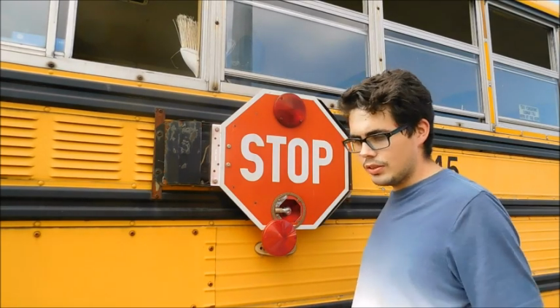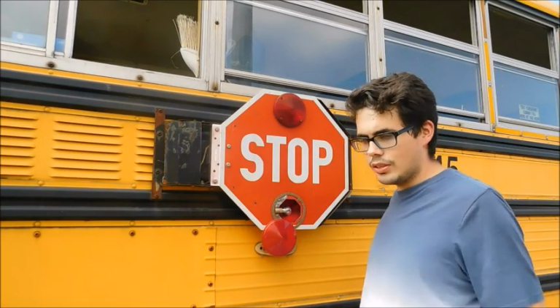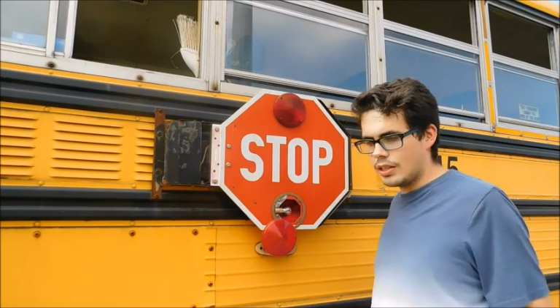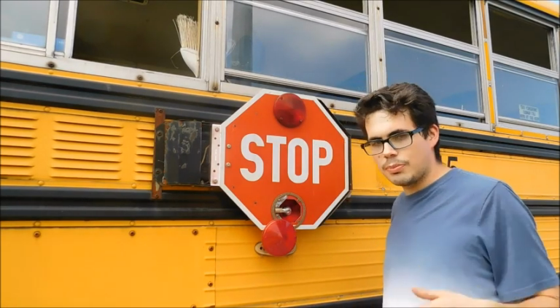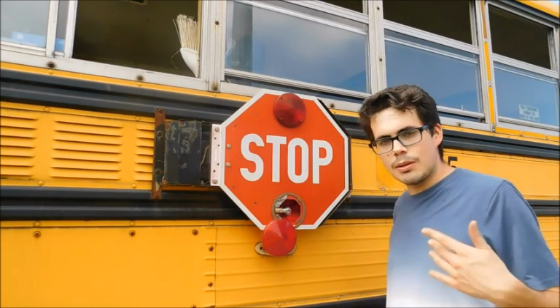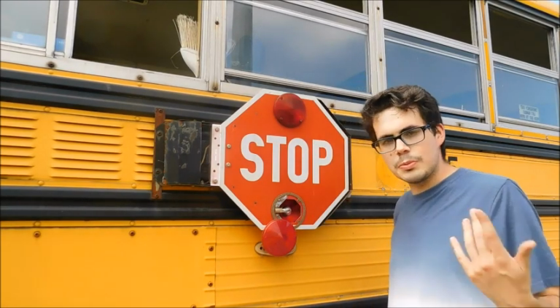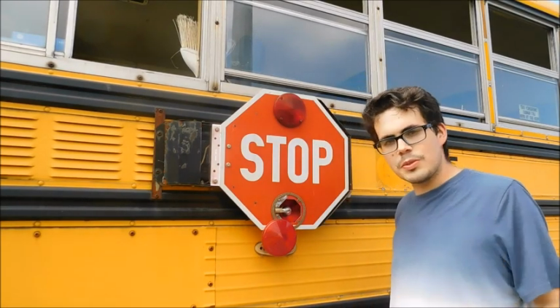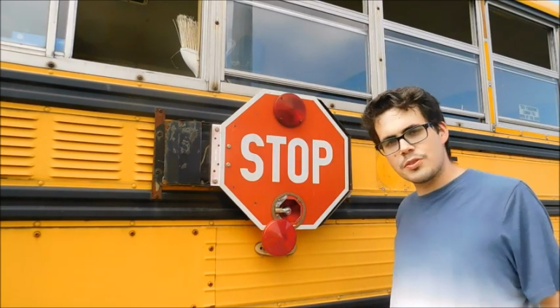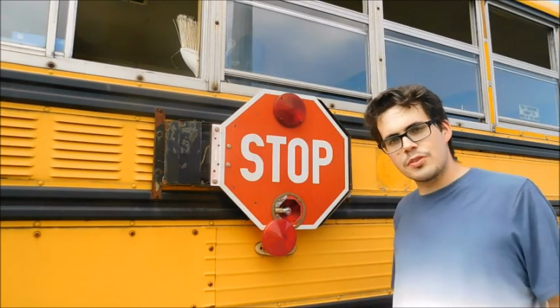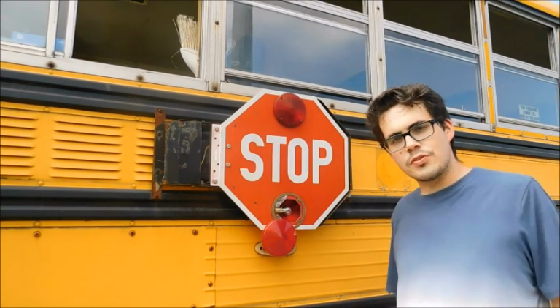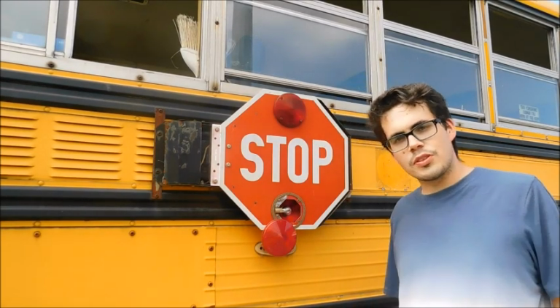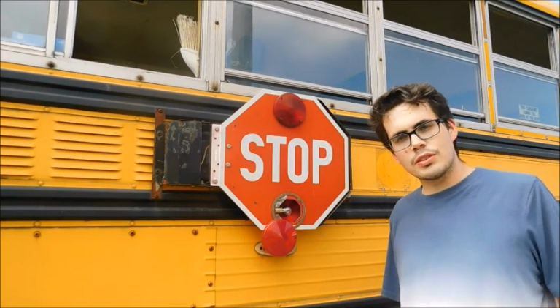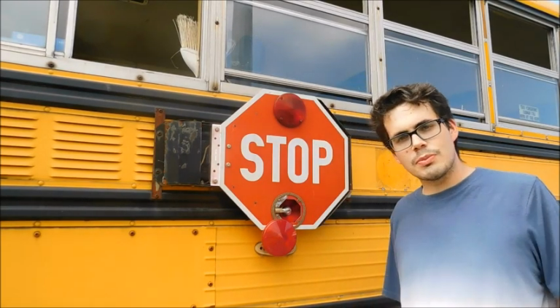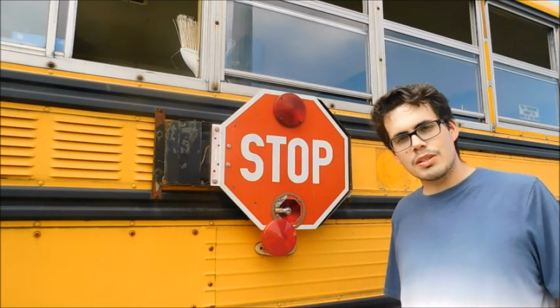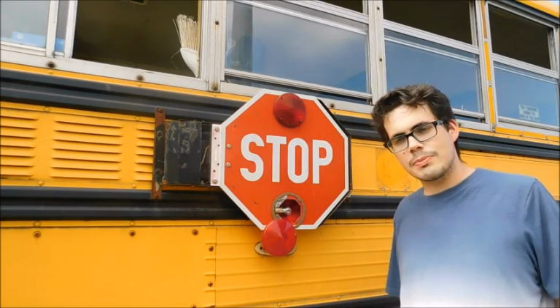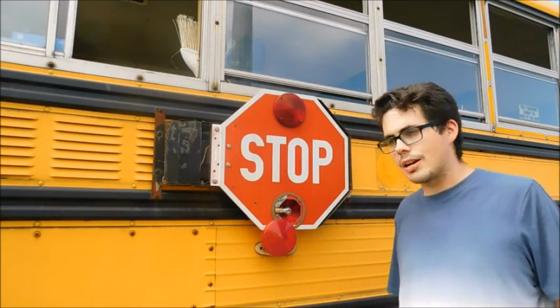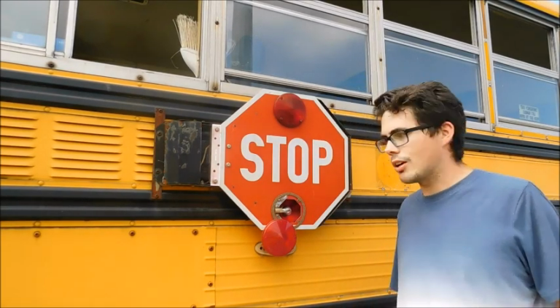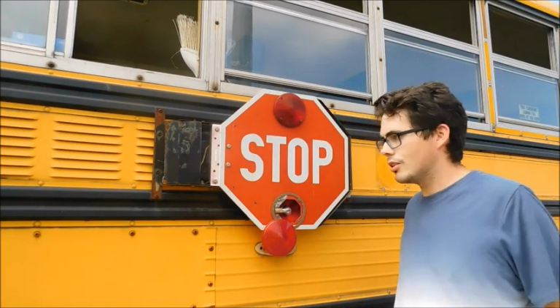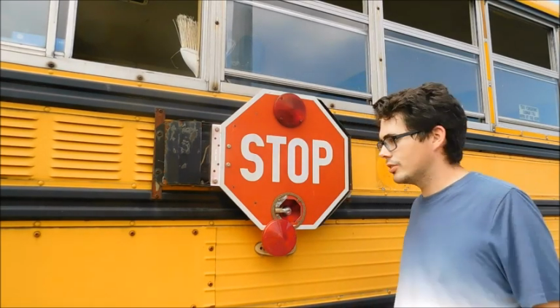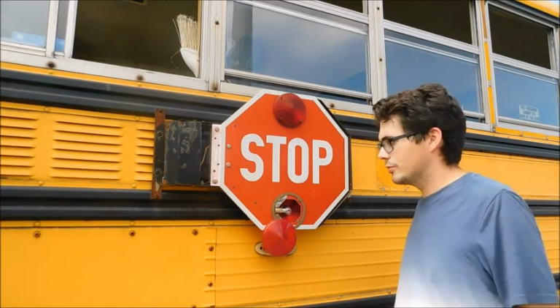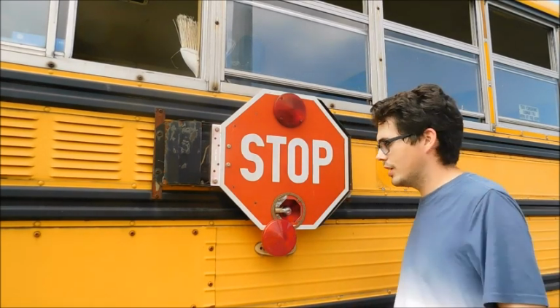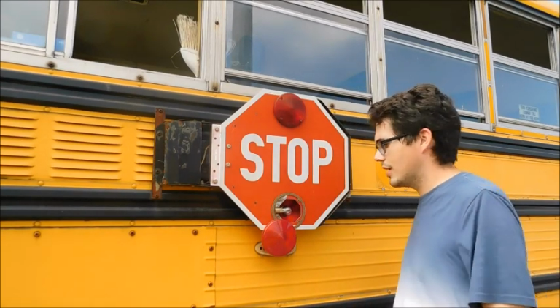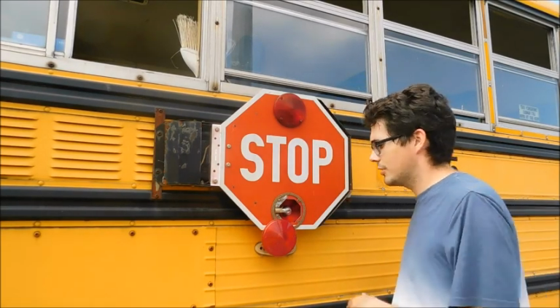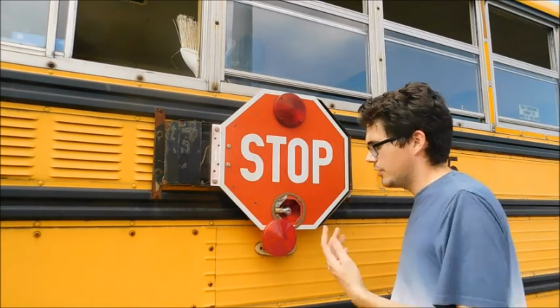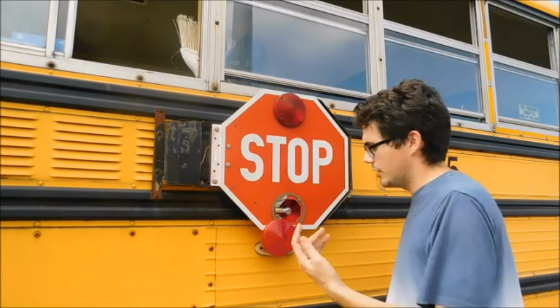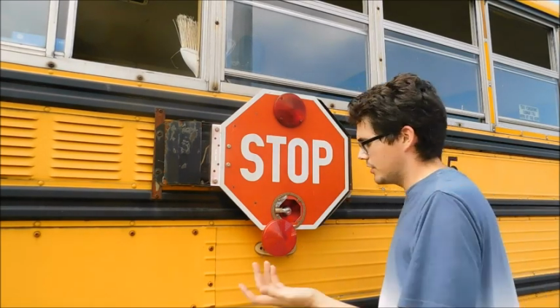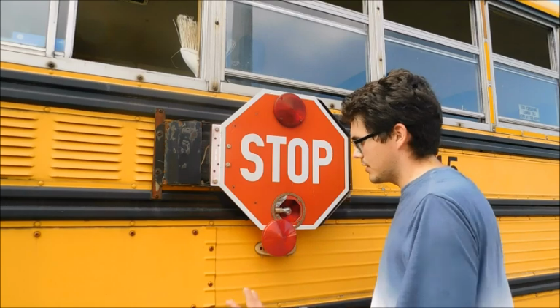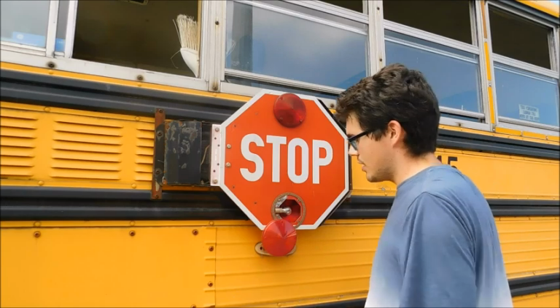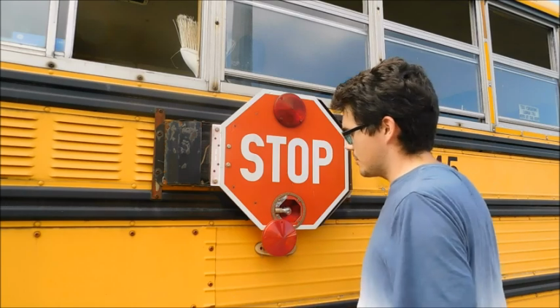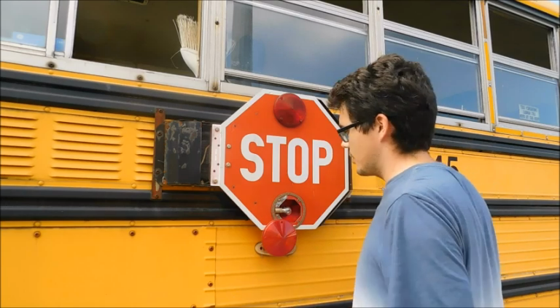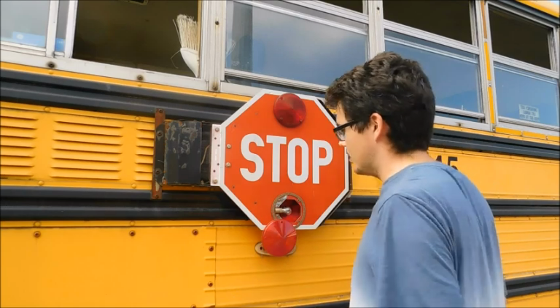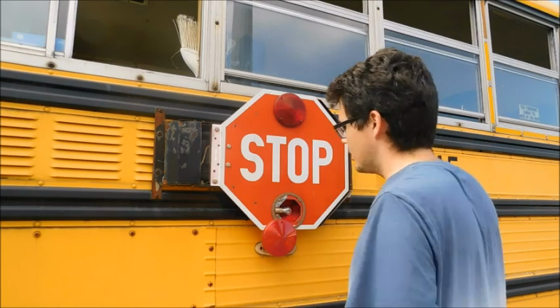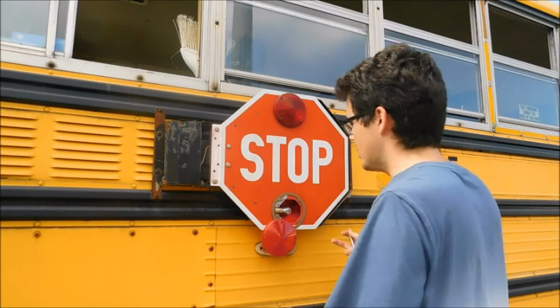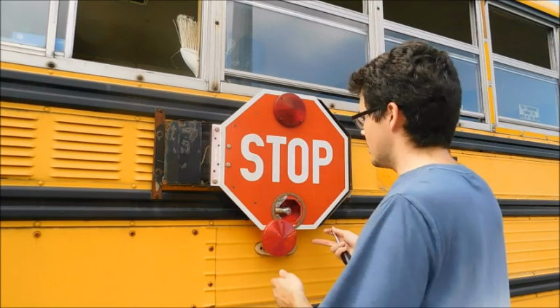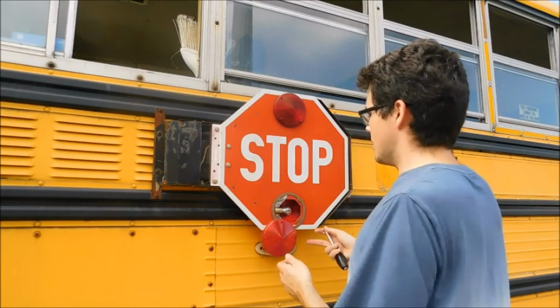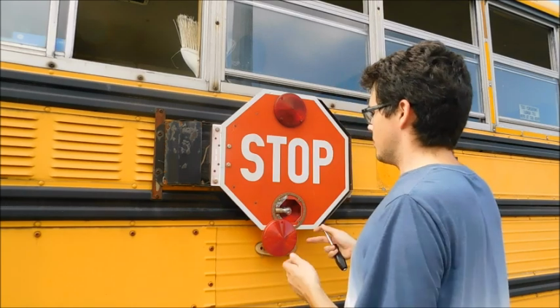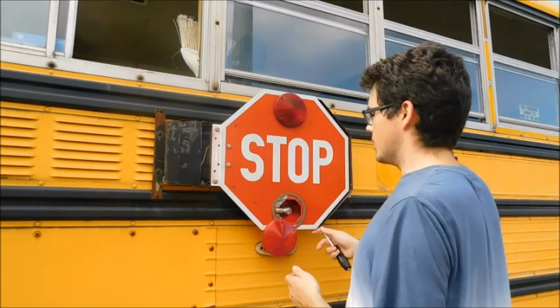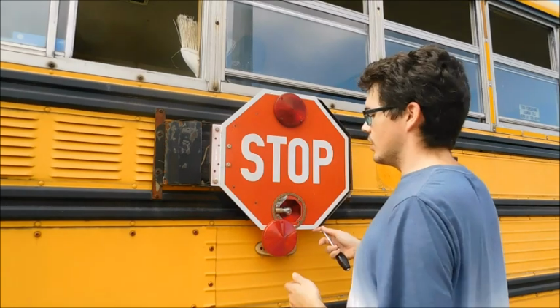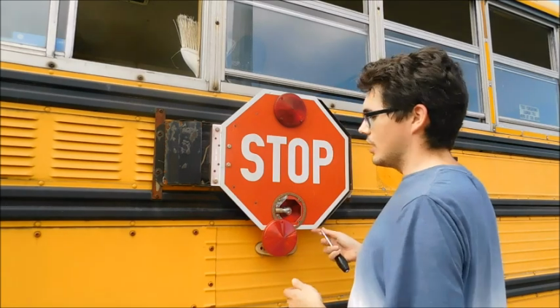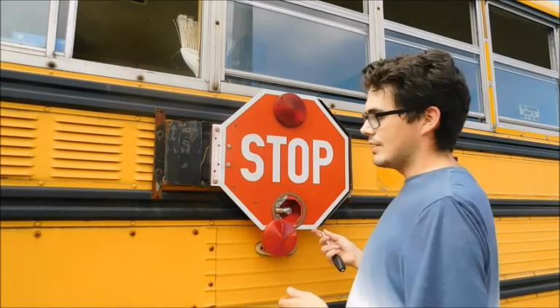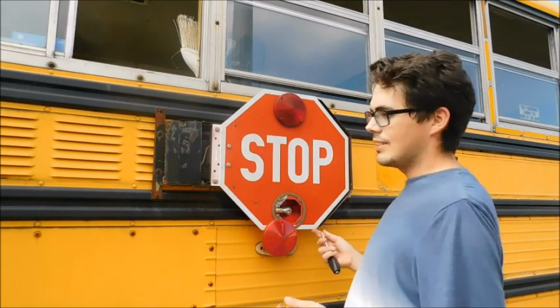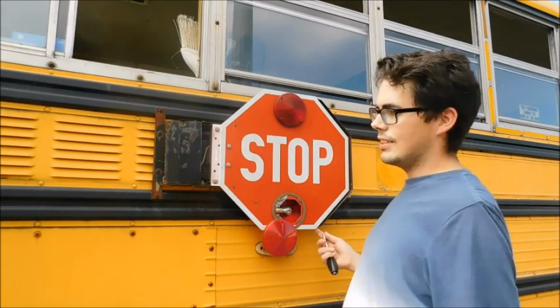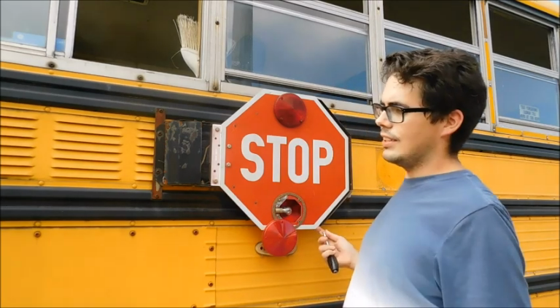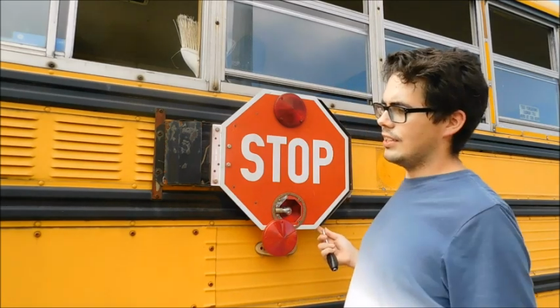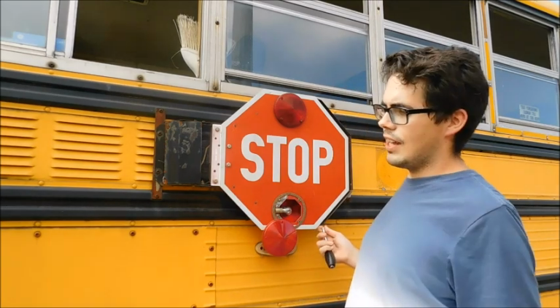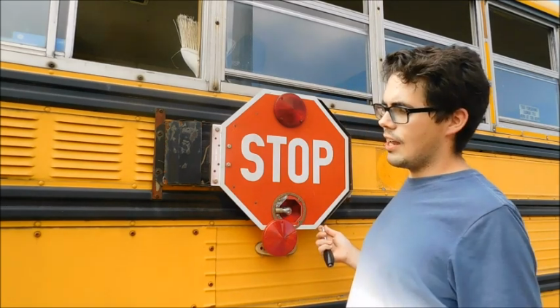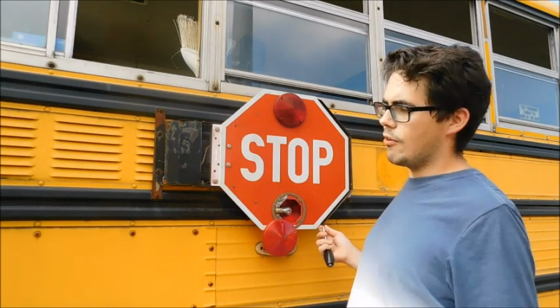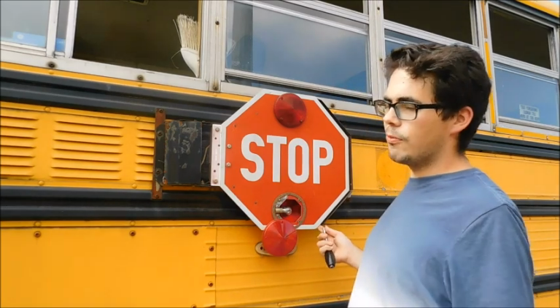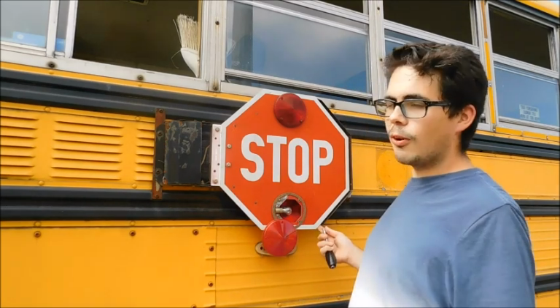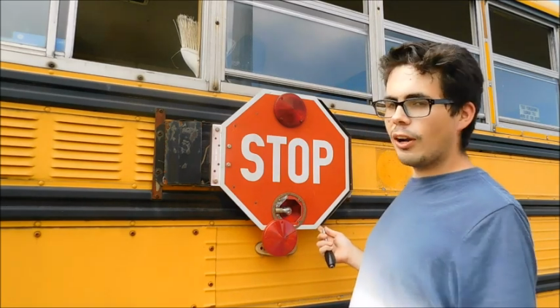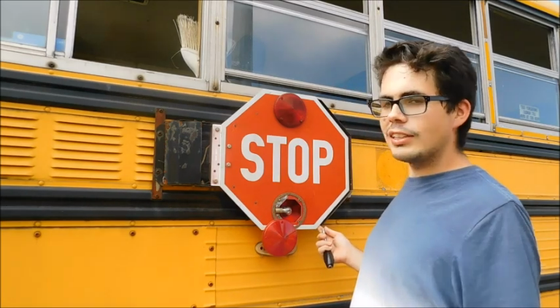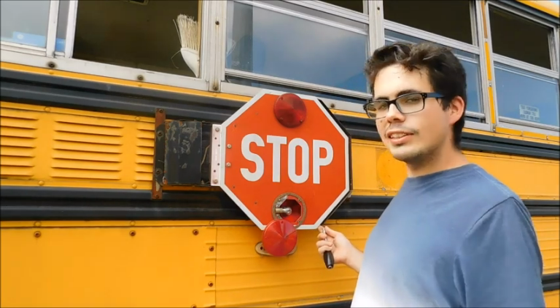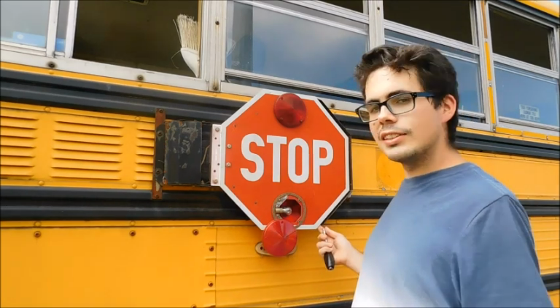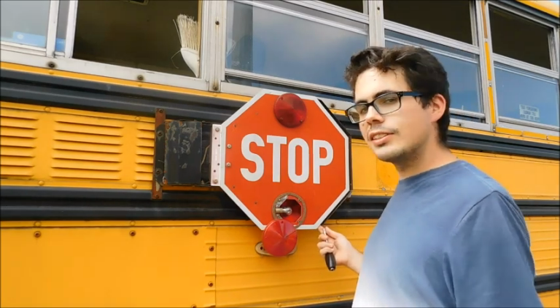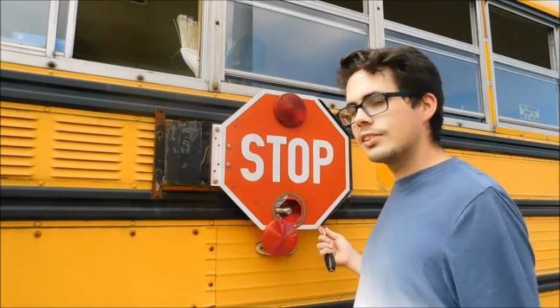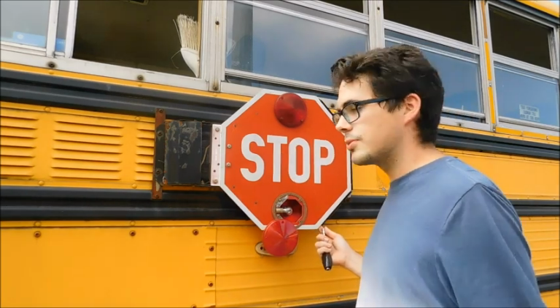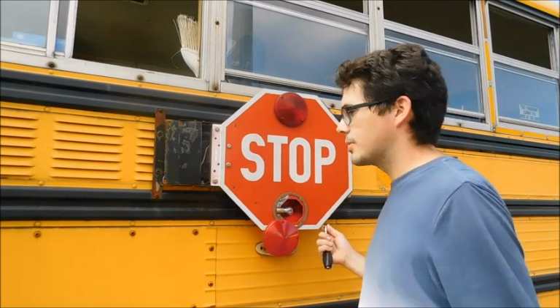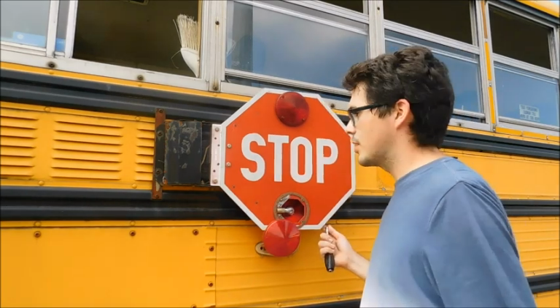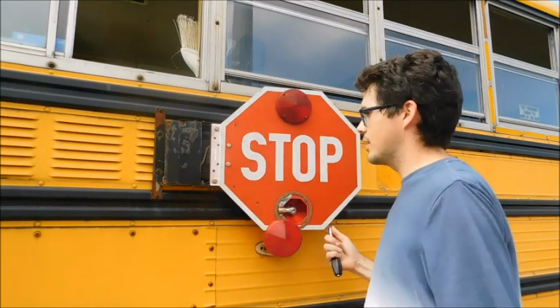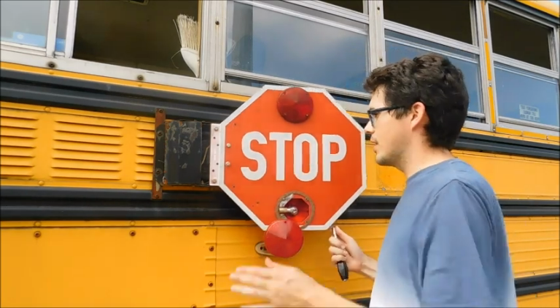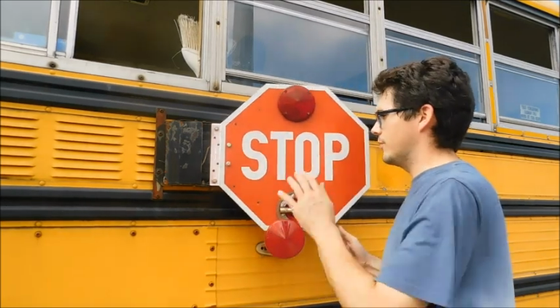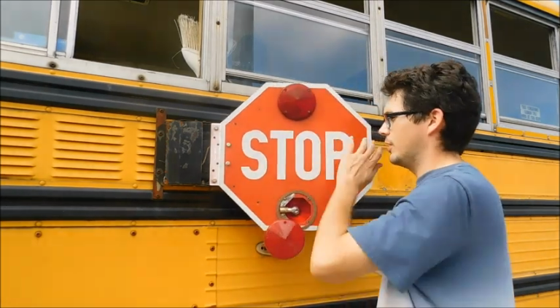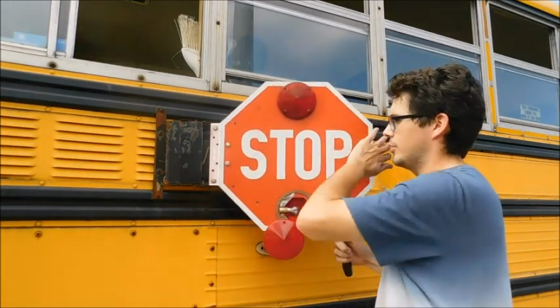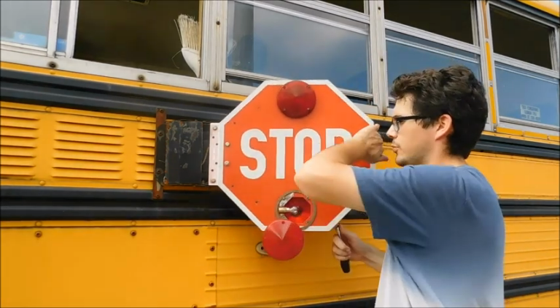I probably should have turned the bus back on and reactivated the stop sign, but let's see how far I can get into this without having it.